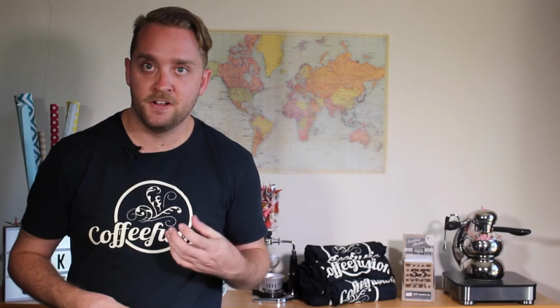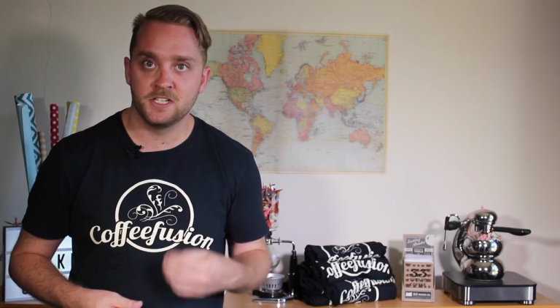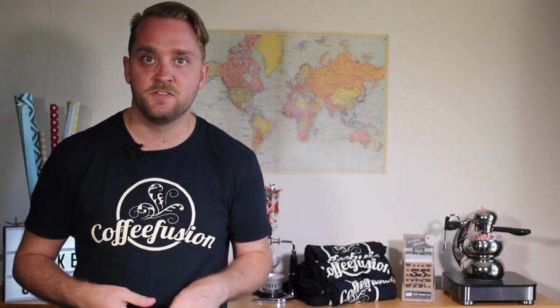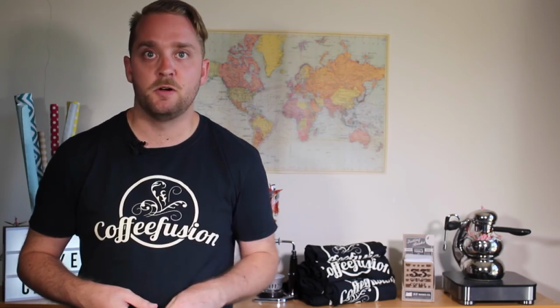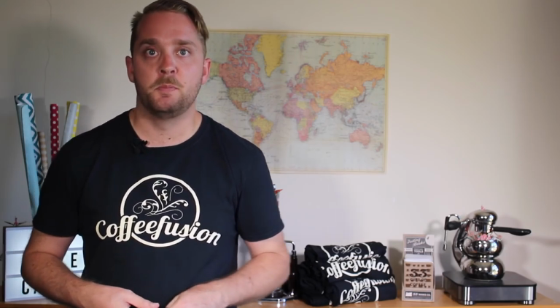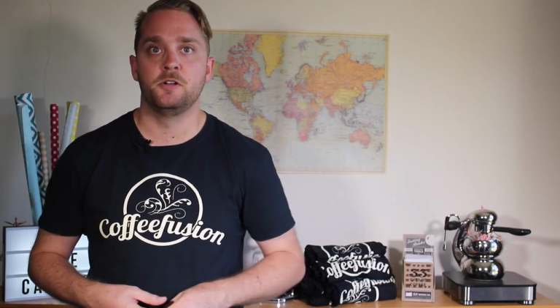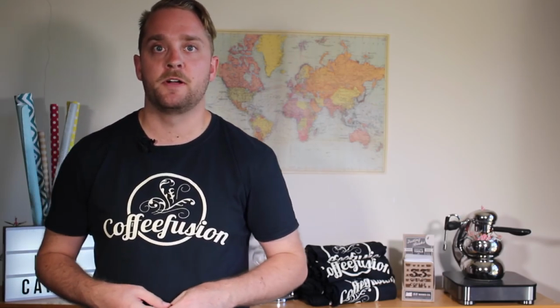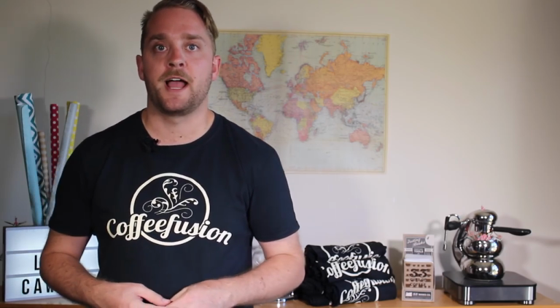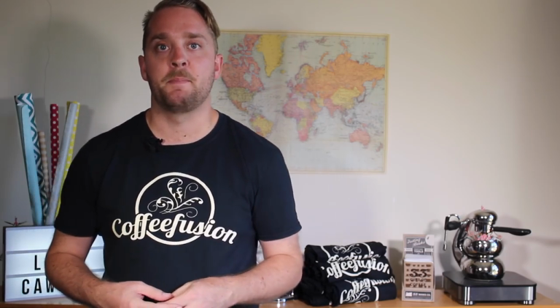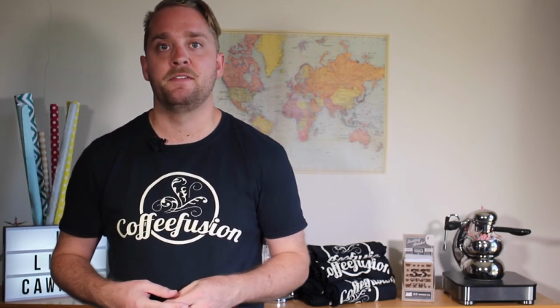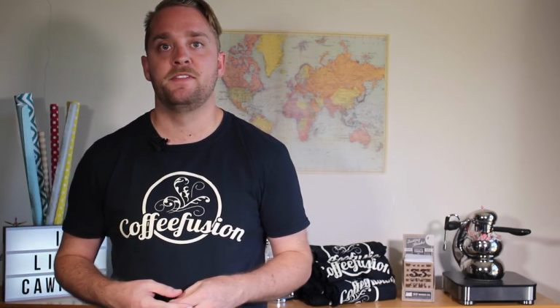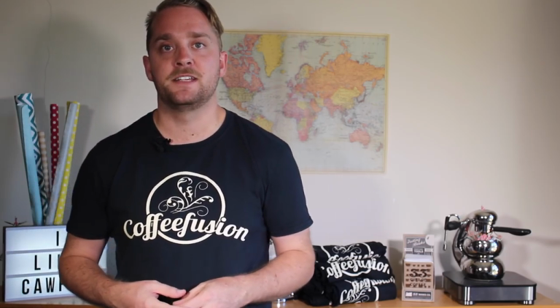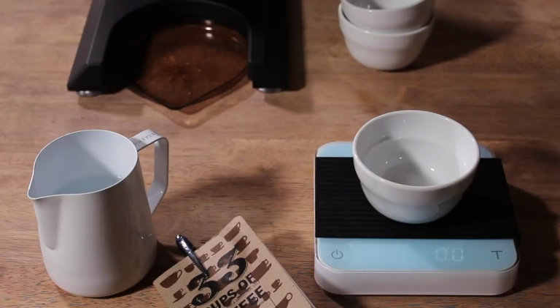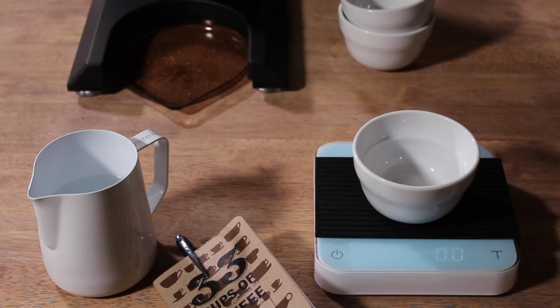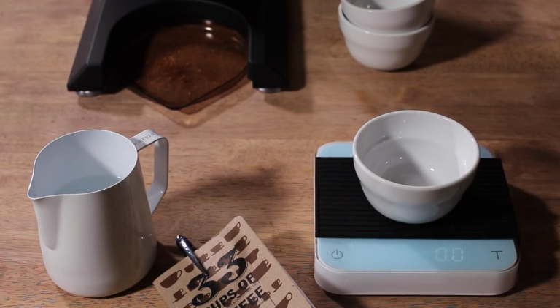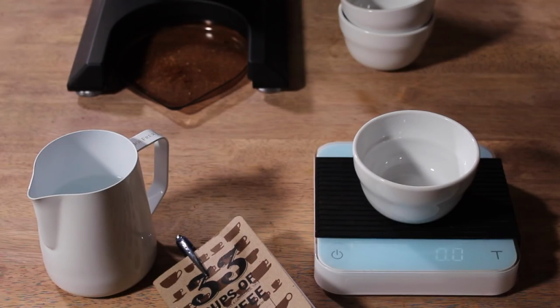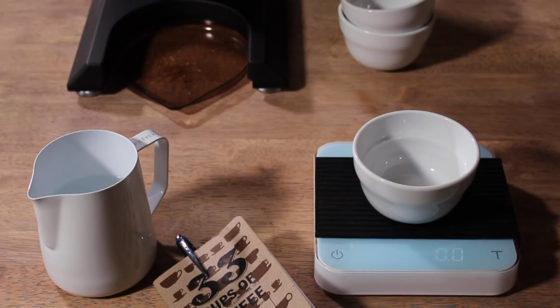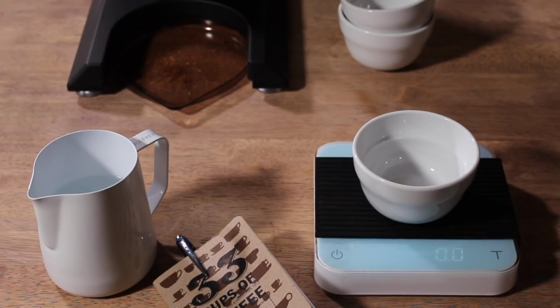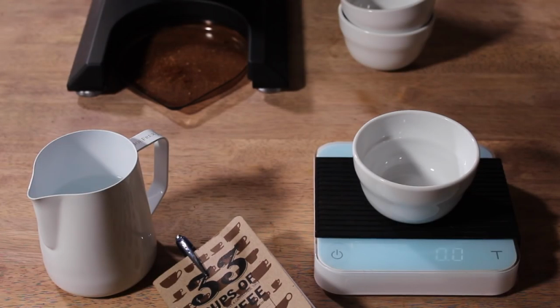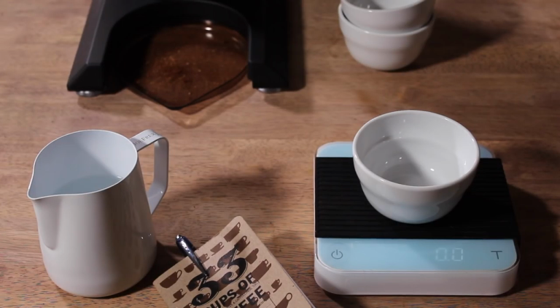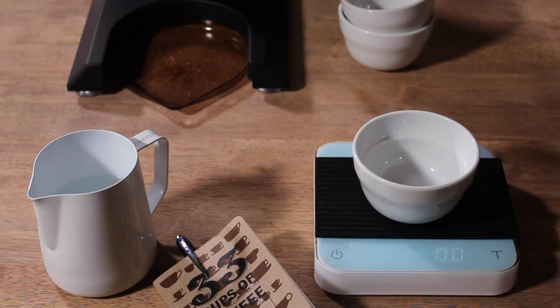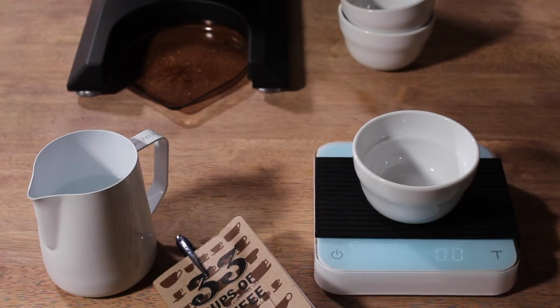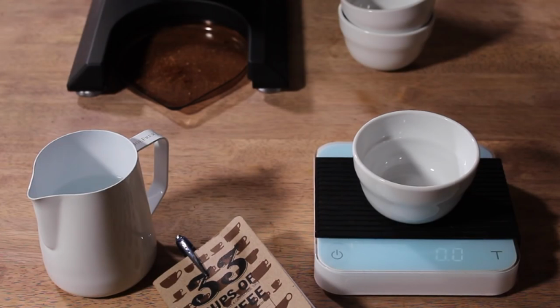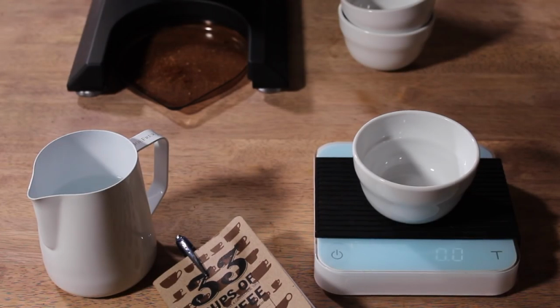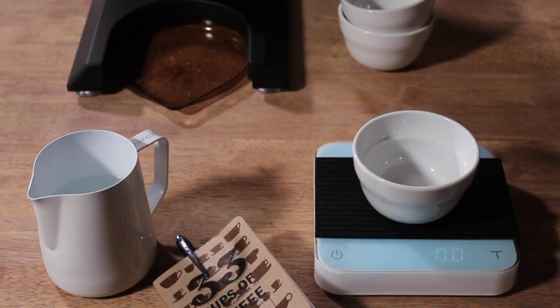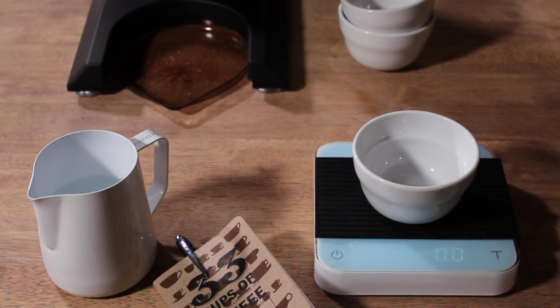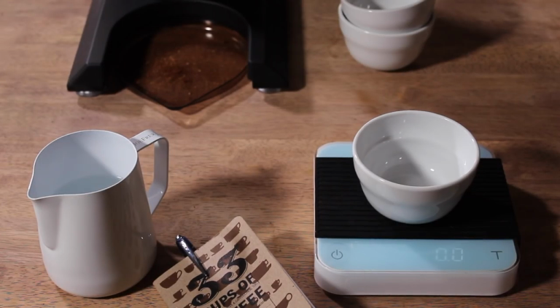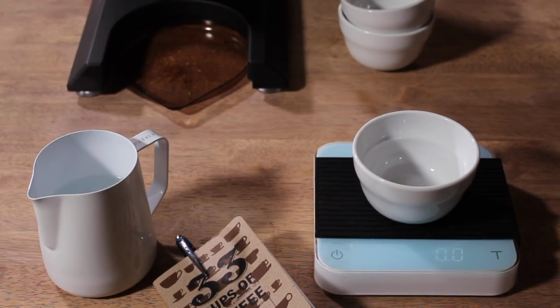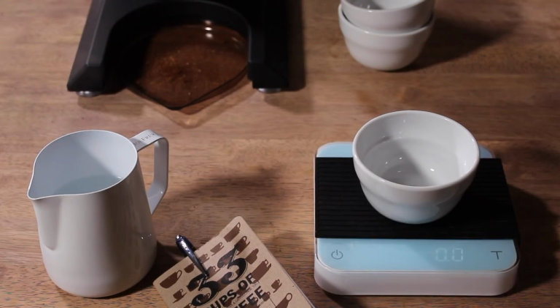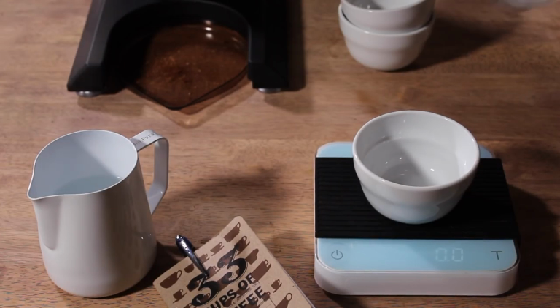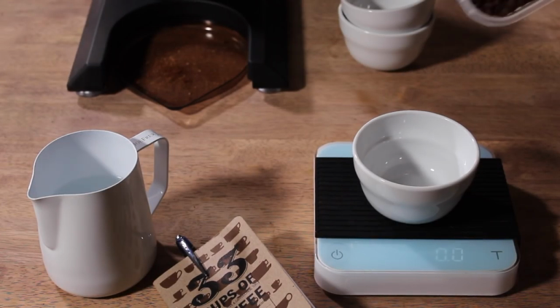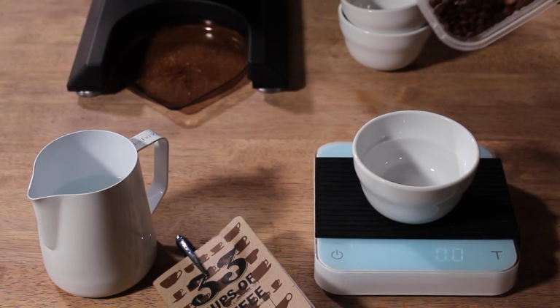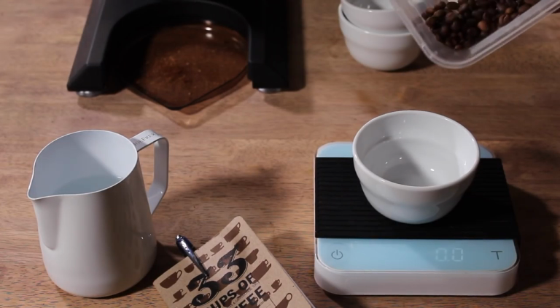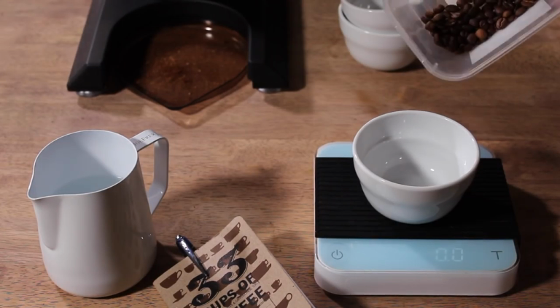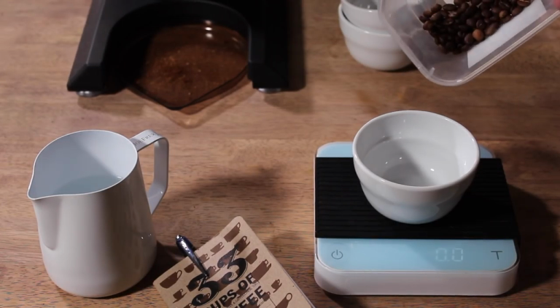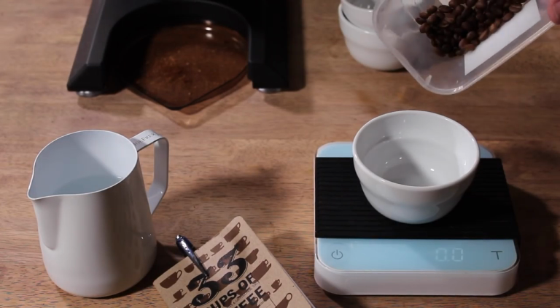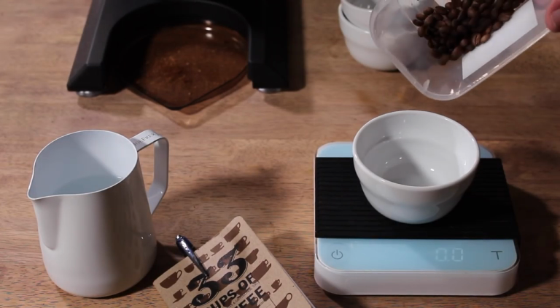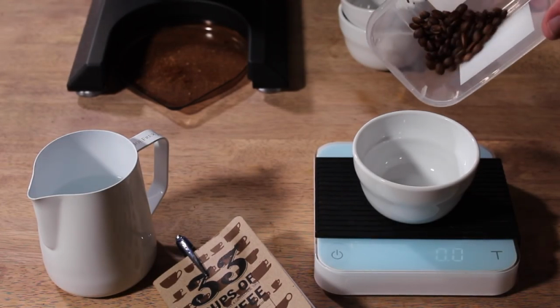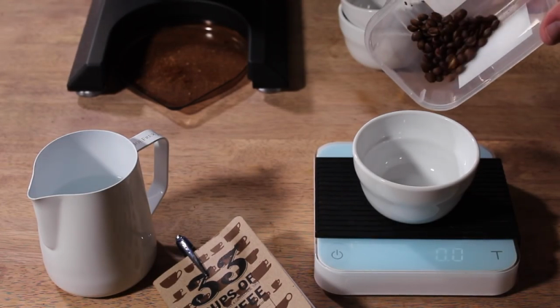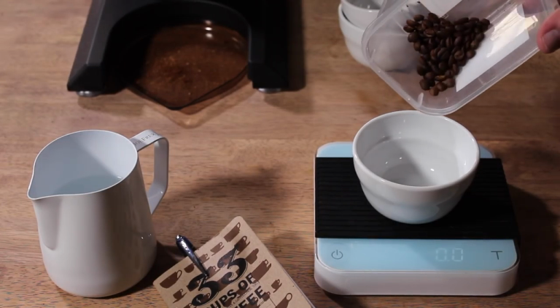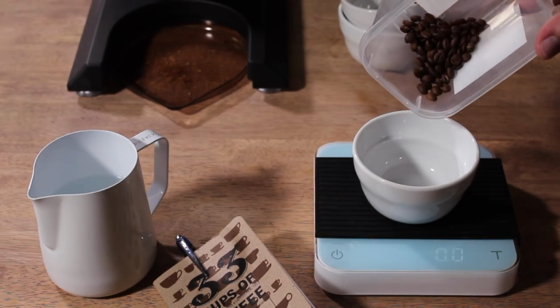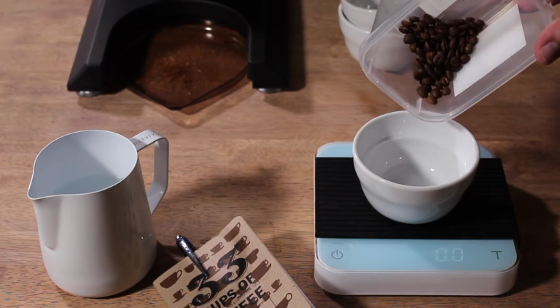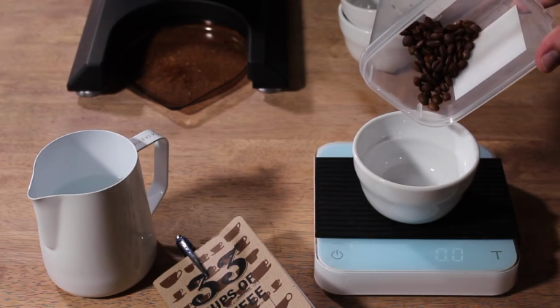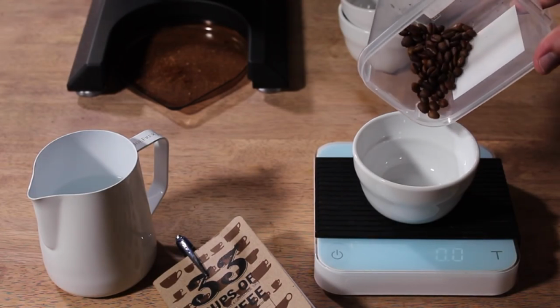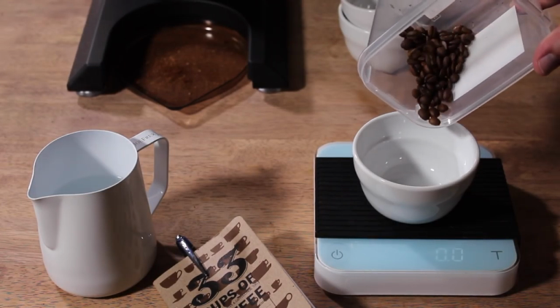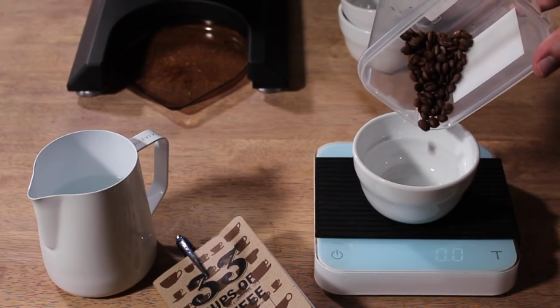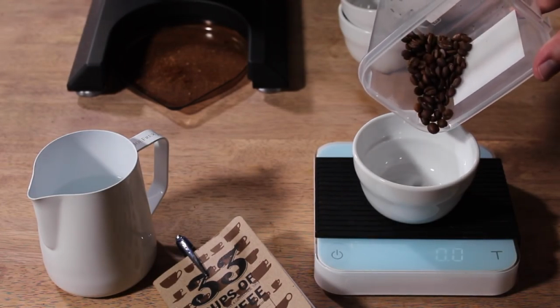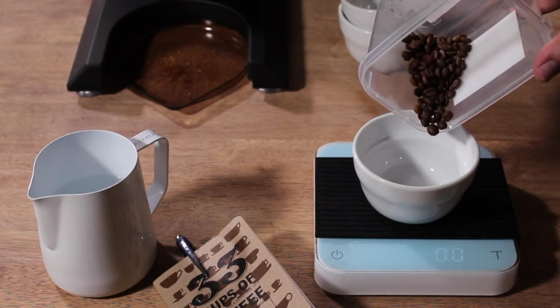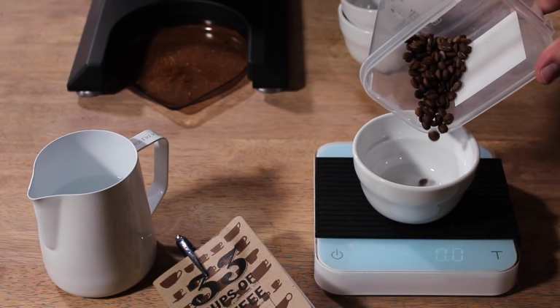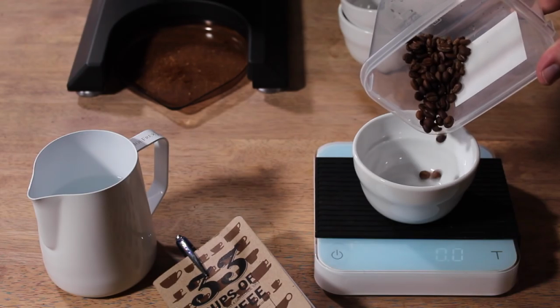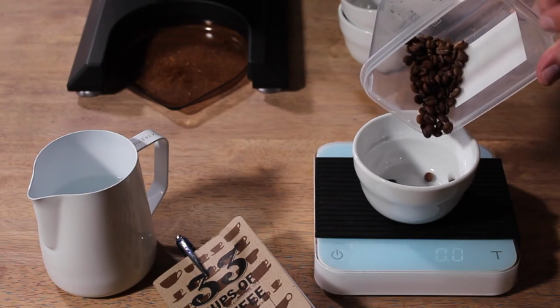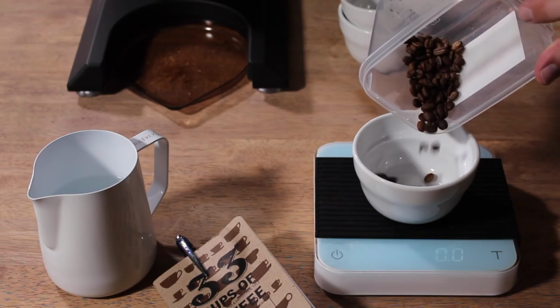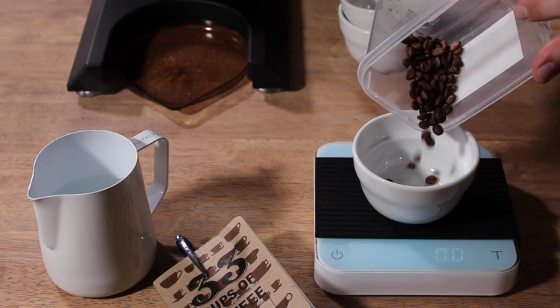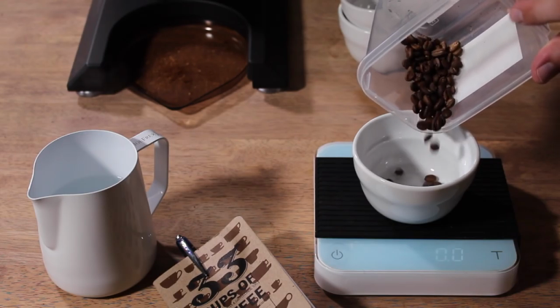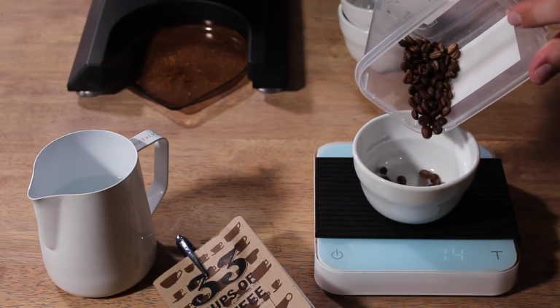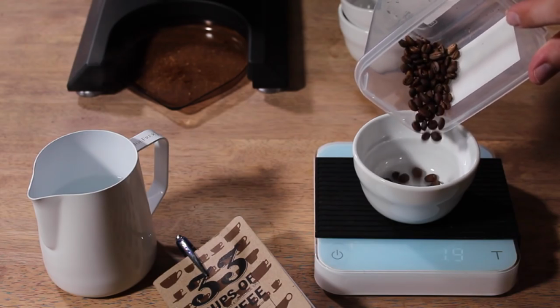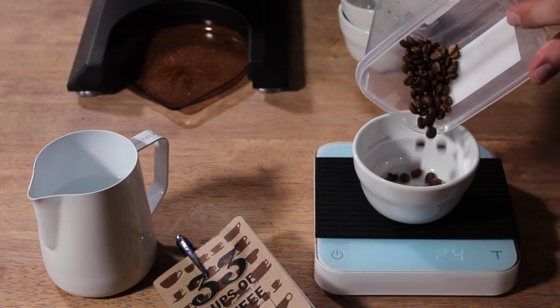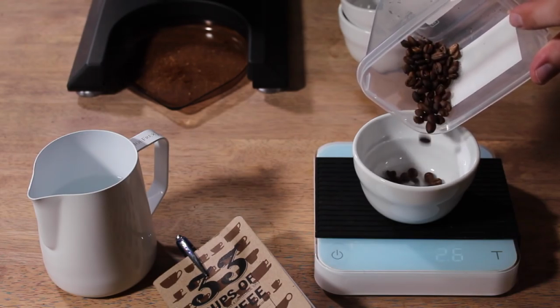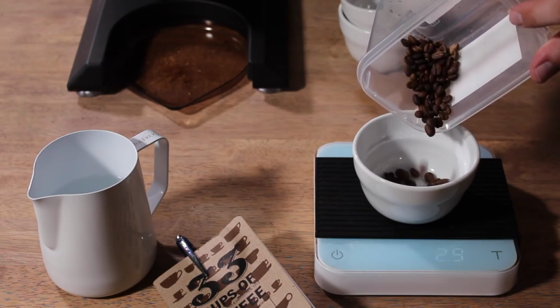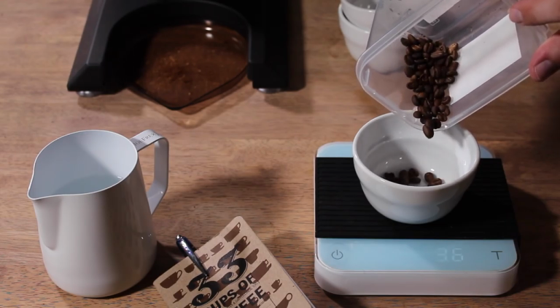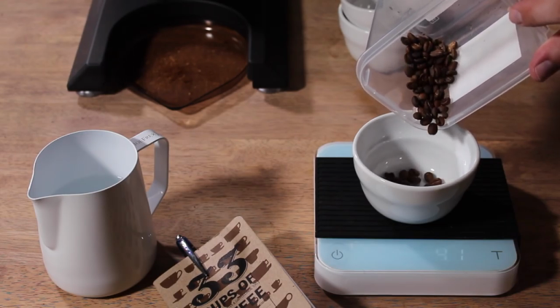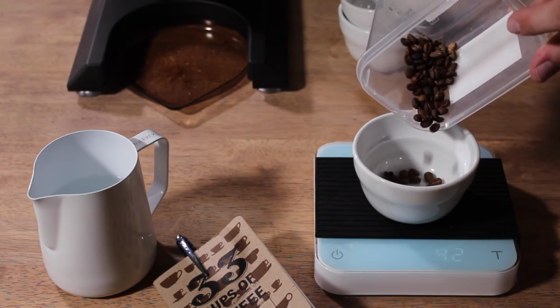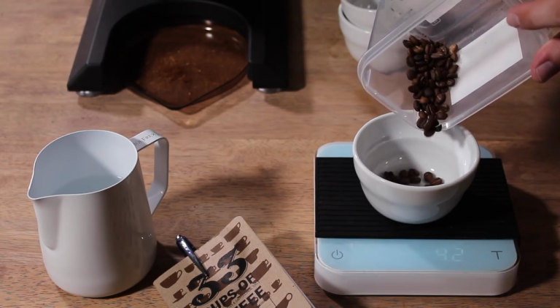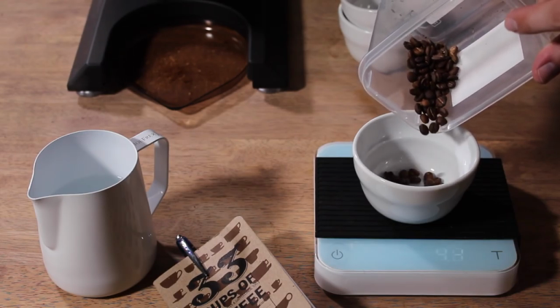First of all, put your cupping vessel on the scale, tare it off, and weigh out 8.25 grams of the coffee that you wish to cup.